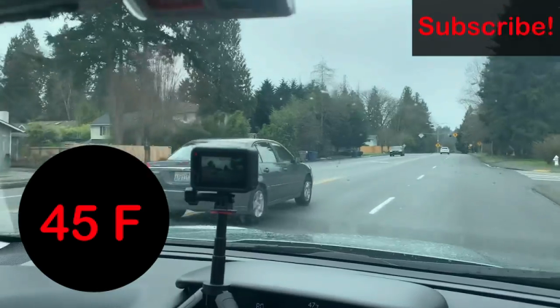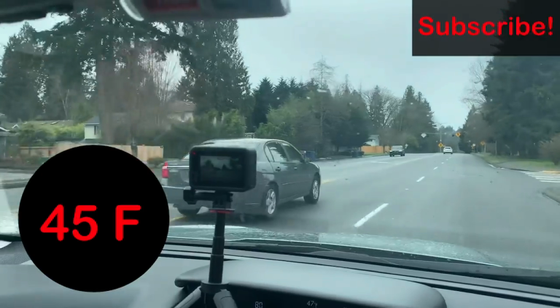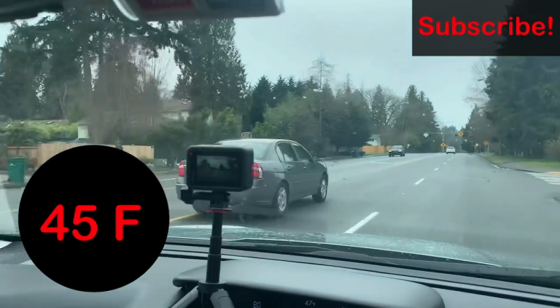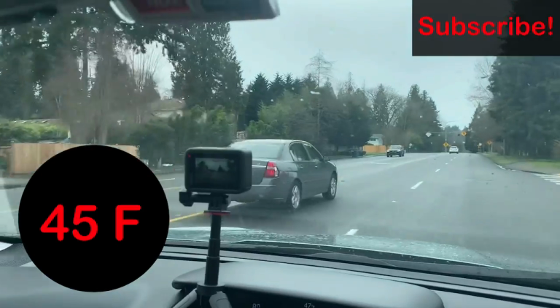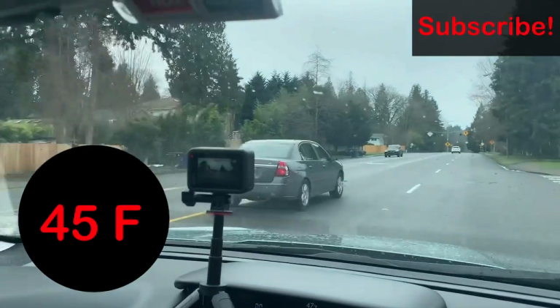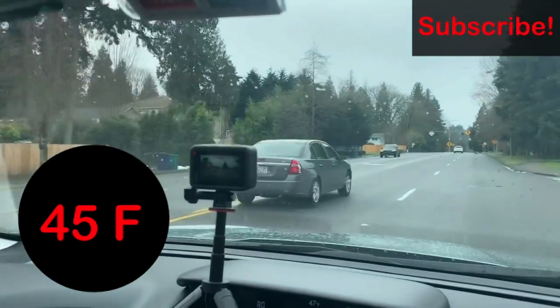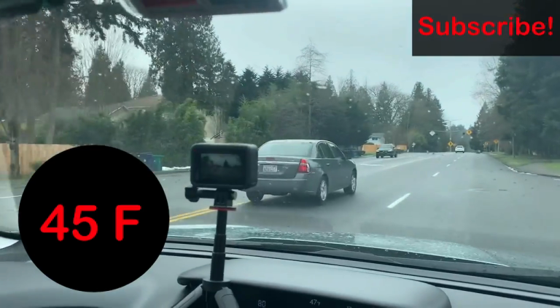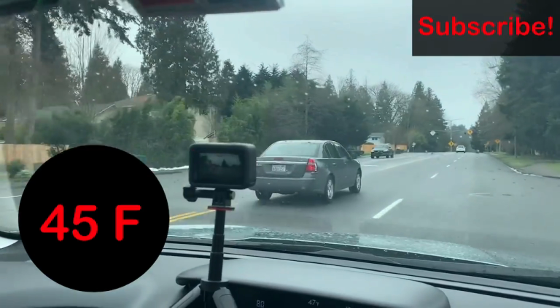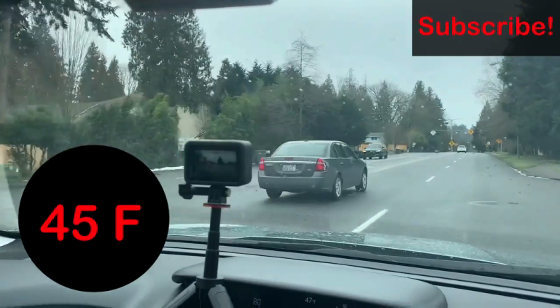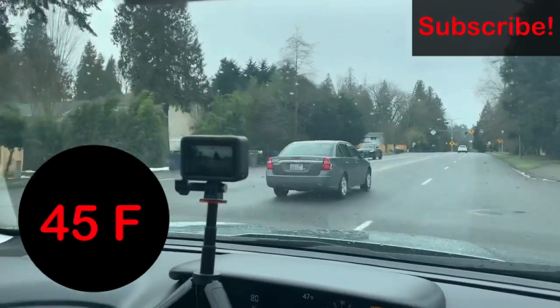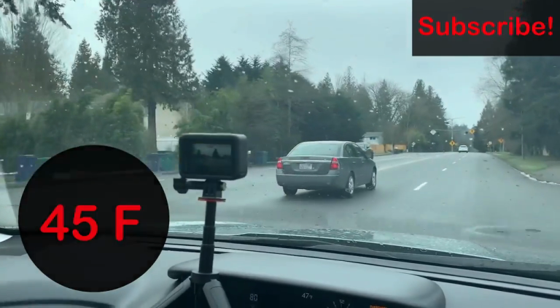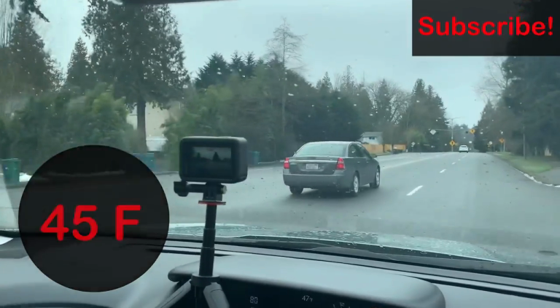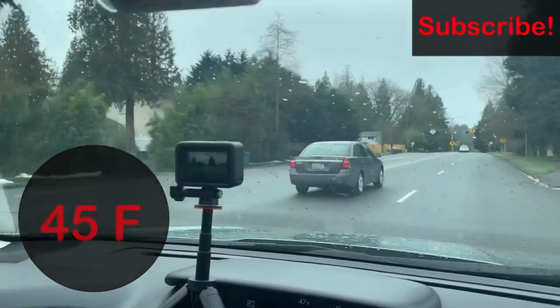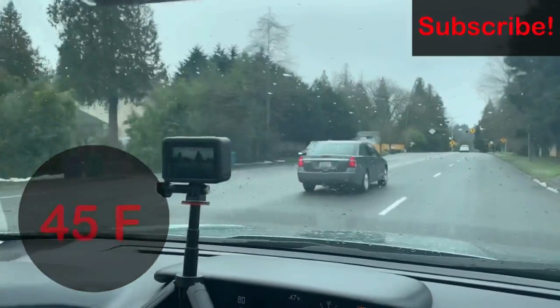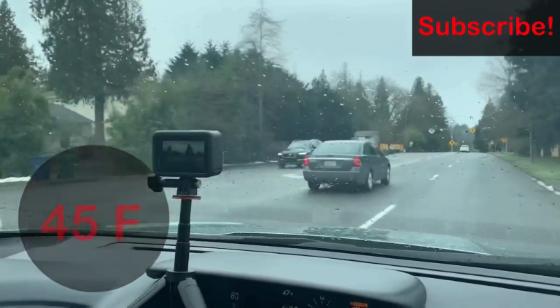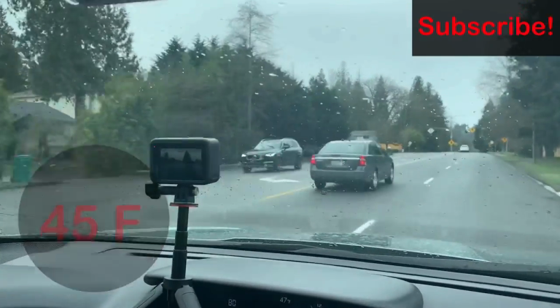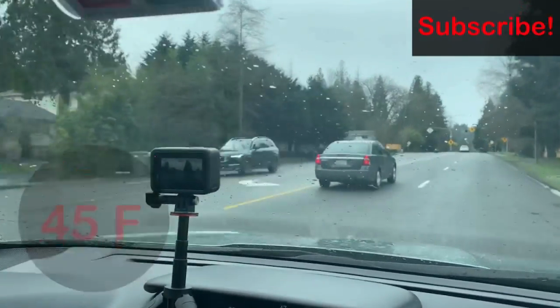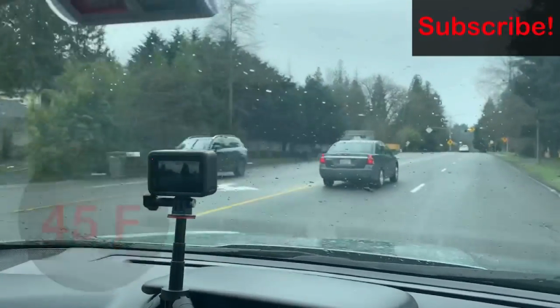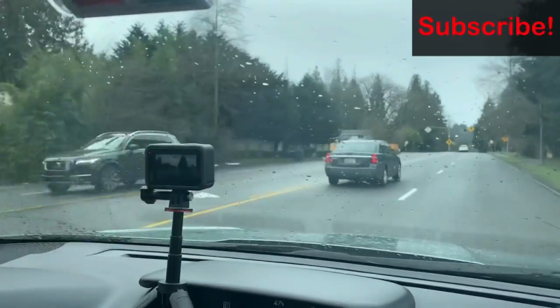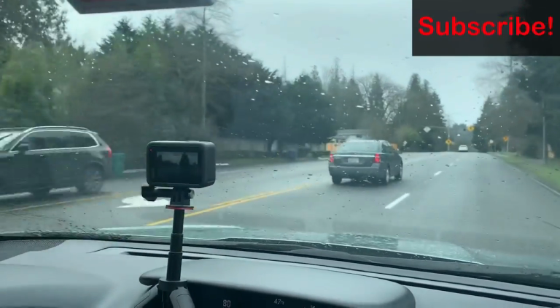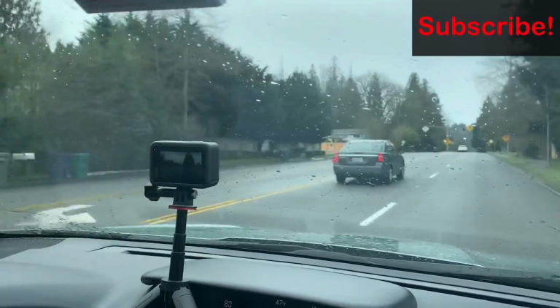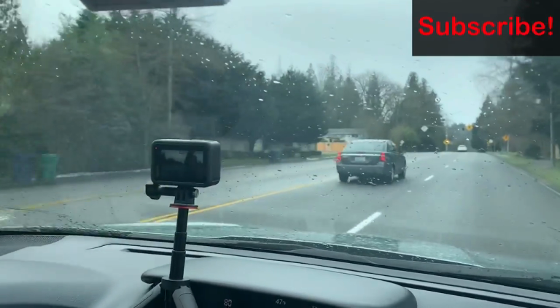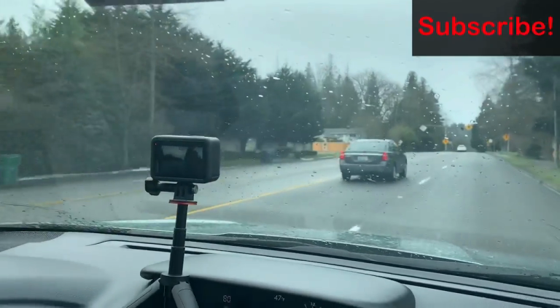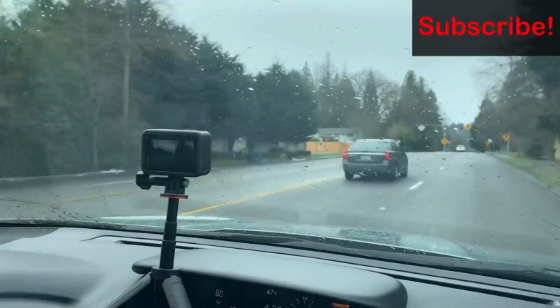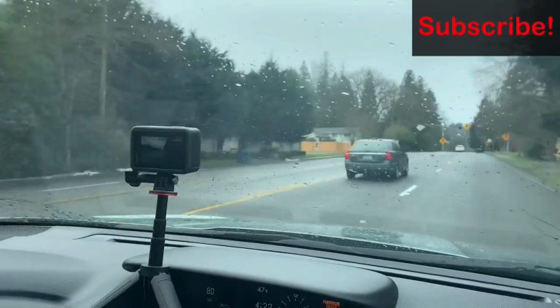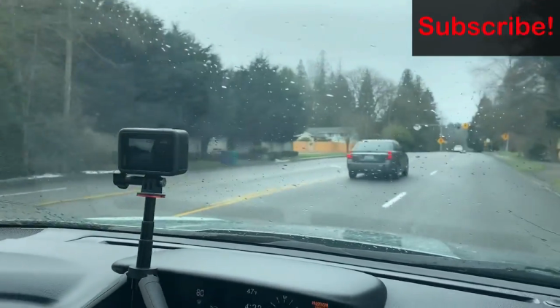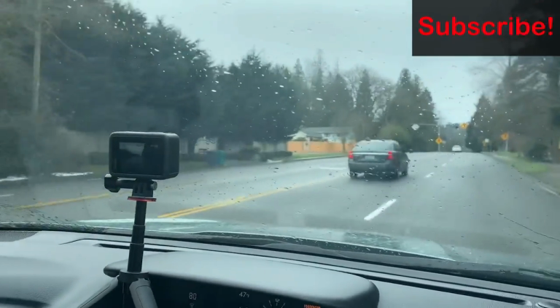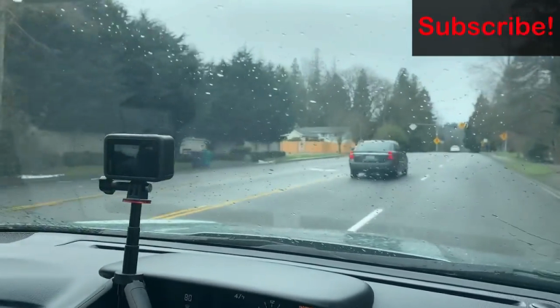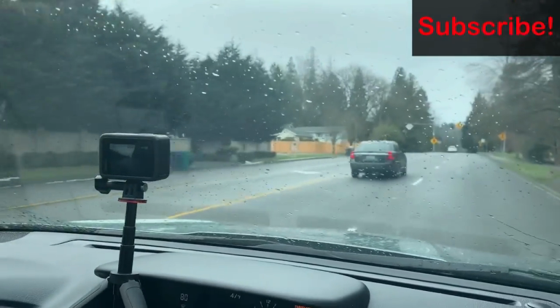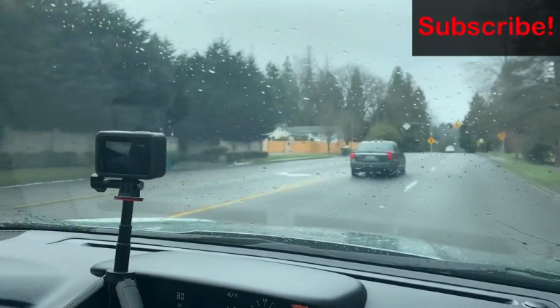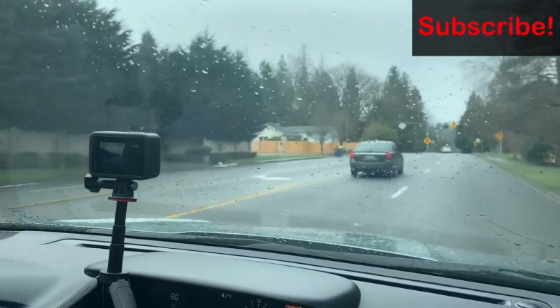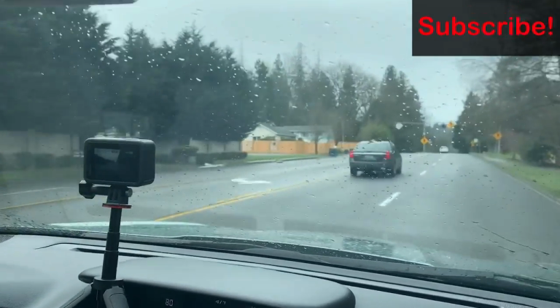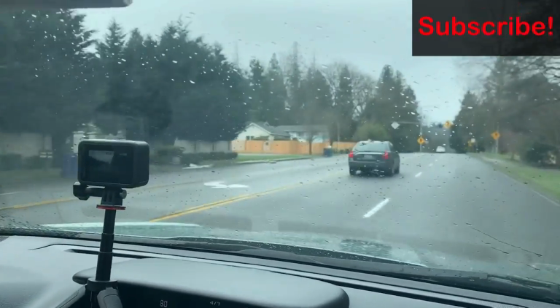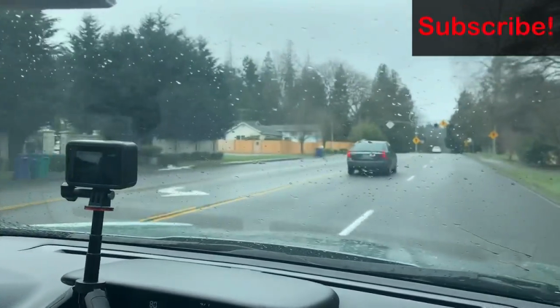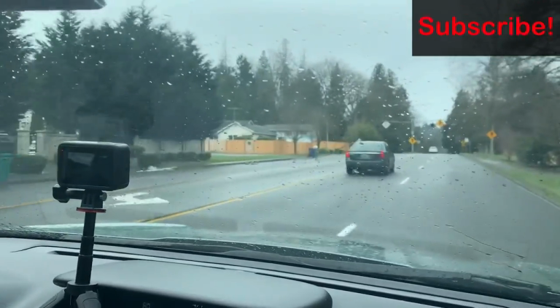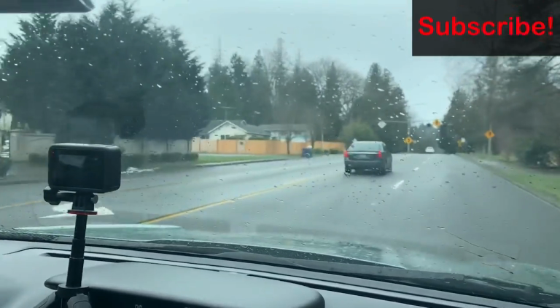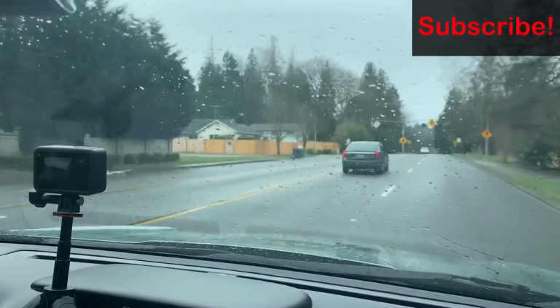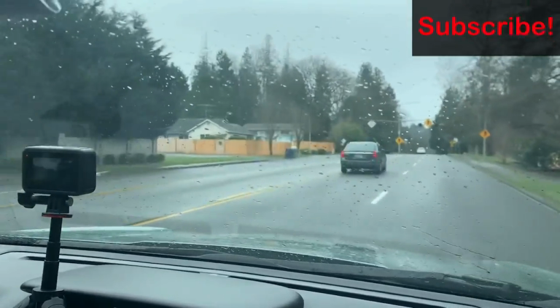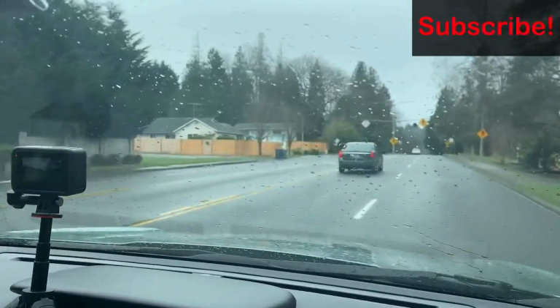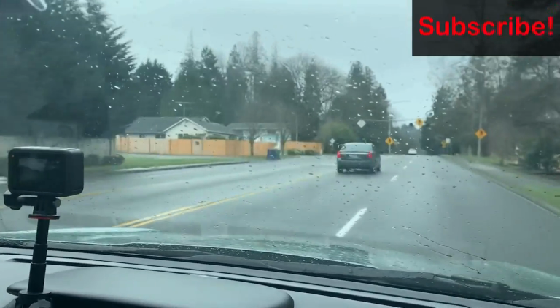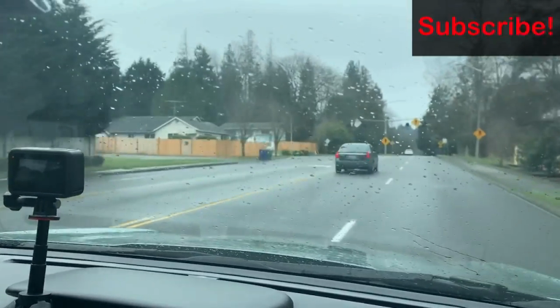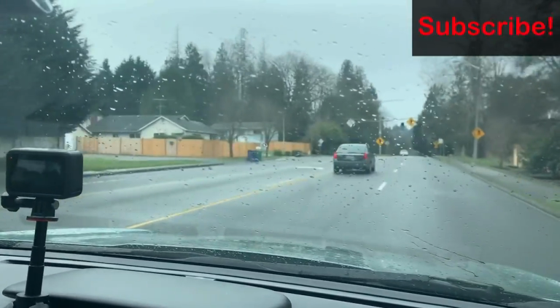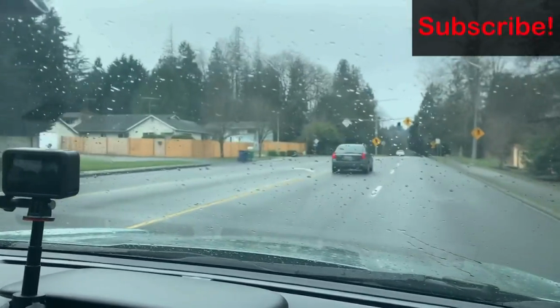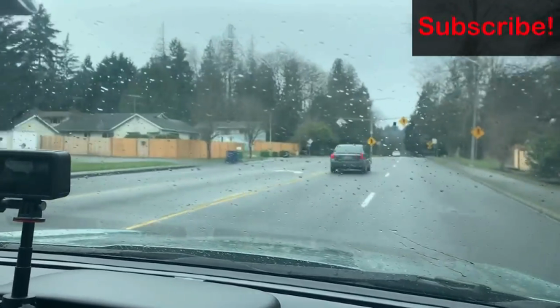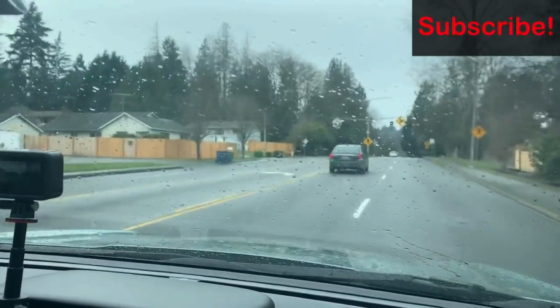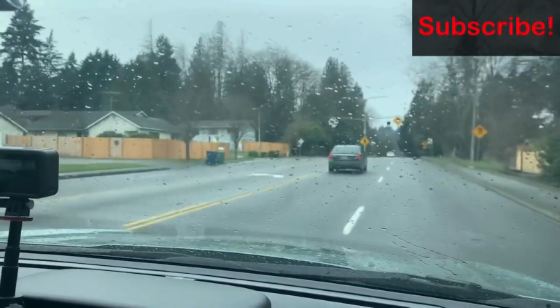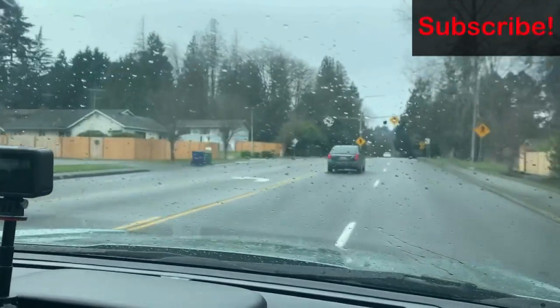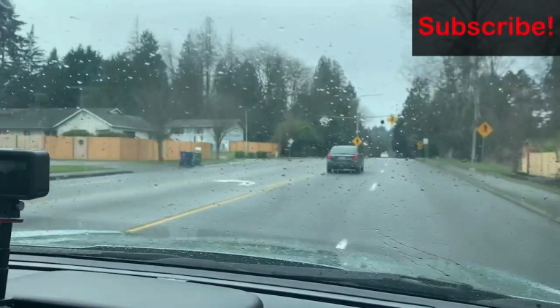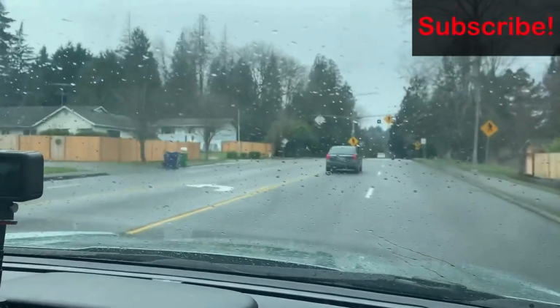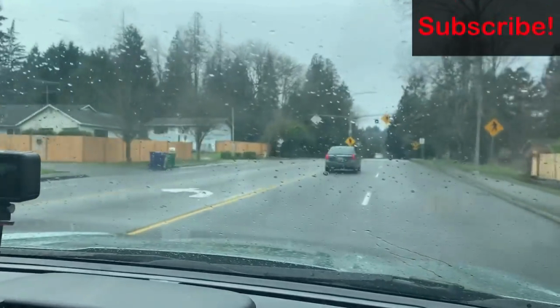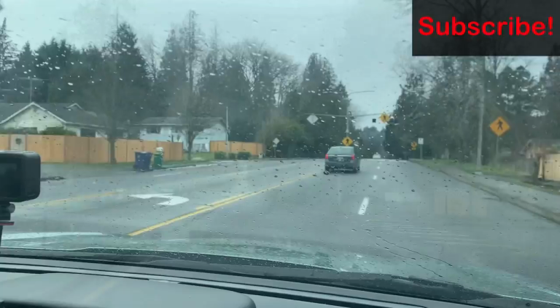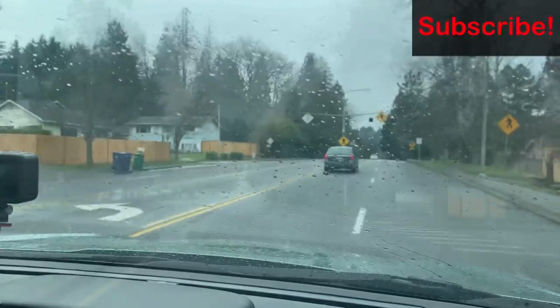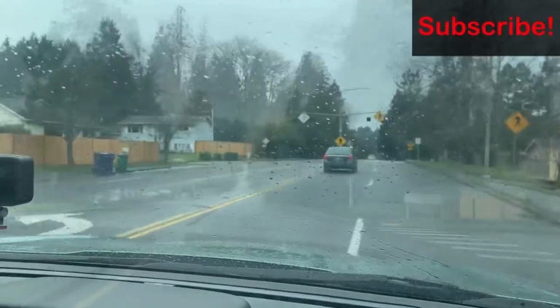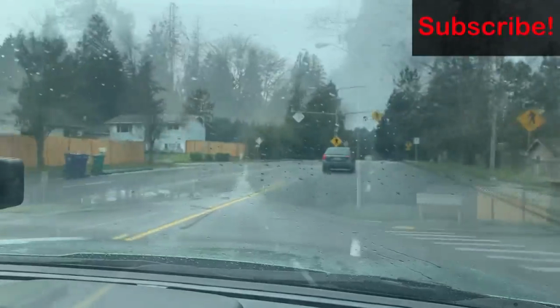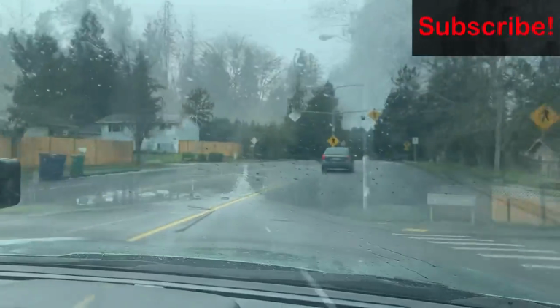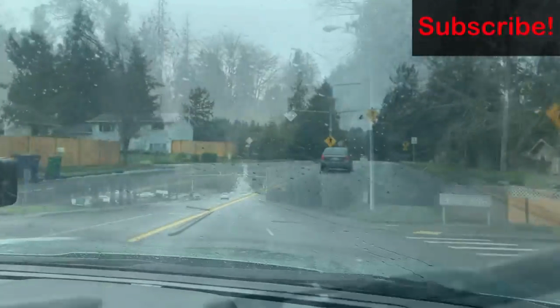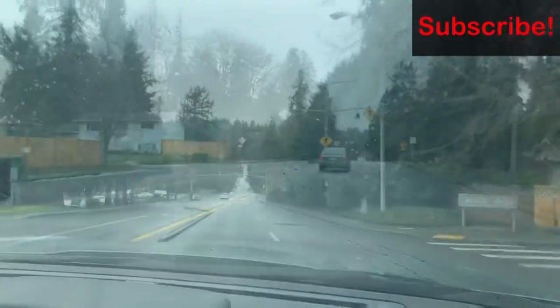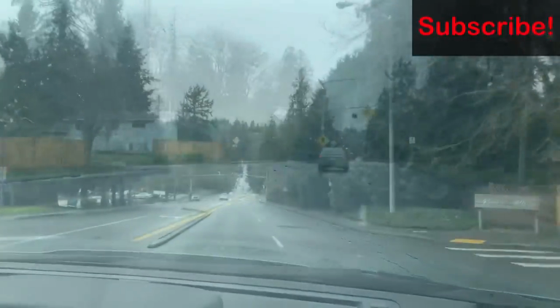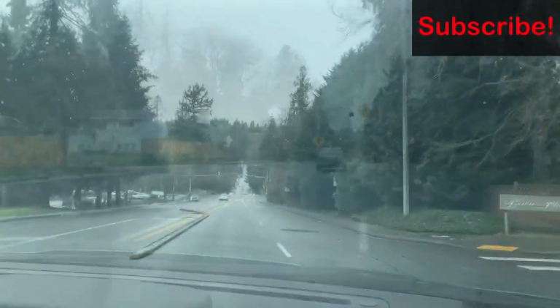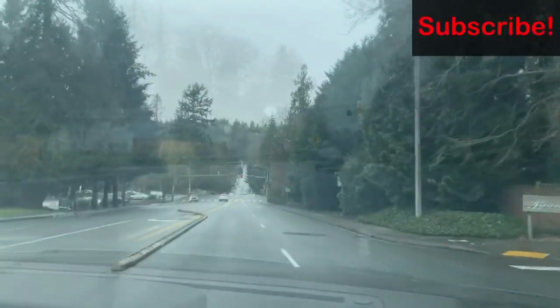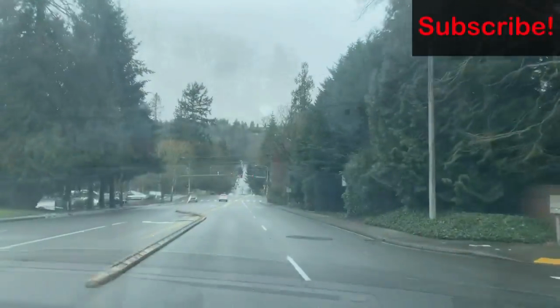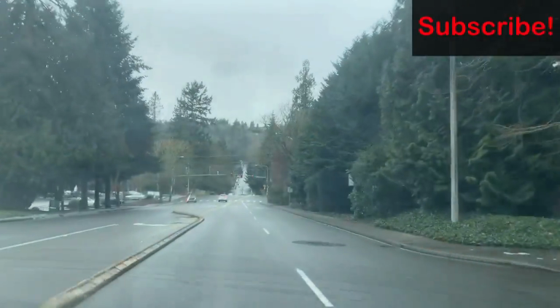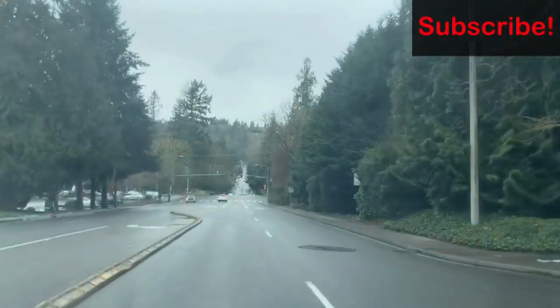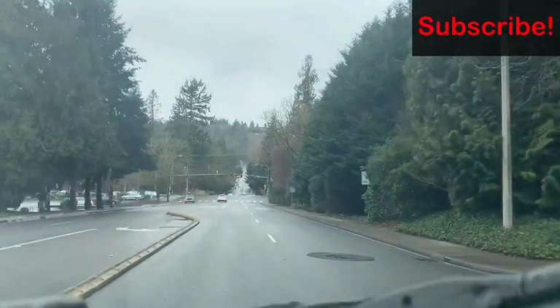By the way, this little toy here is my husband's brand new GoPro 9. We are so excited to put it to the test today.